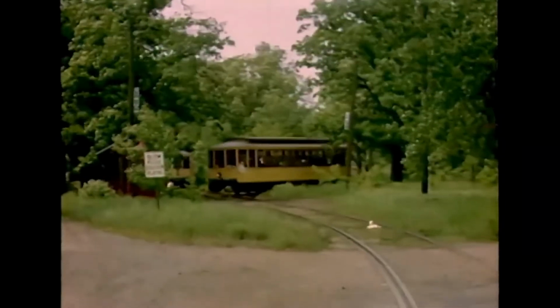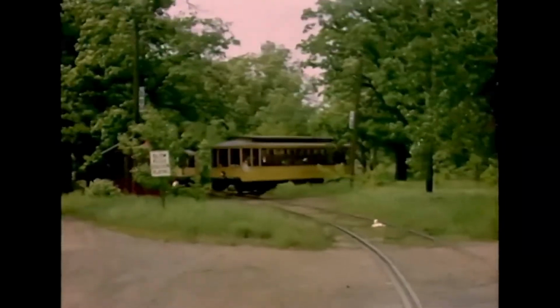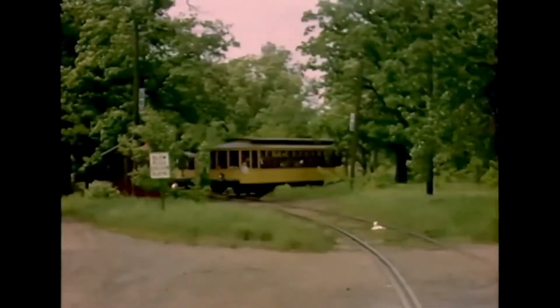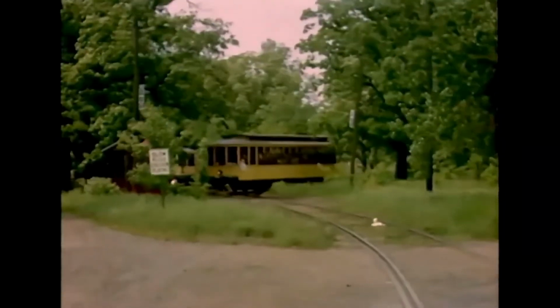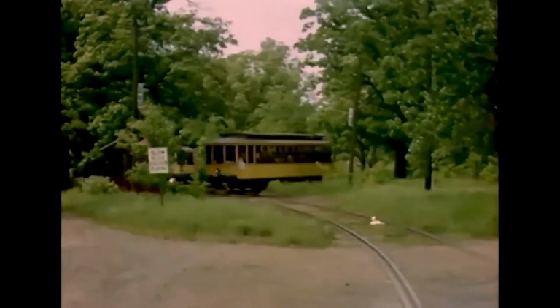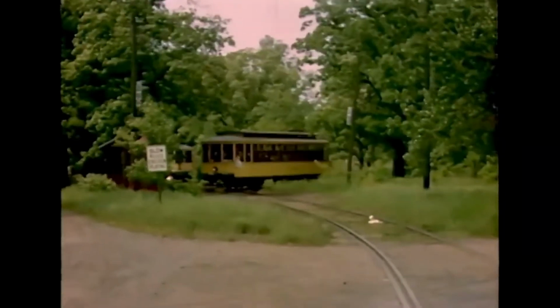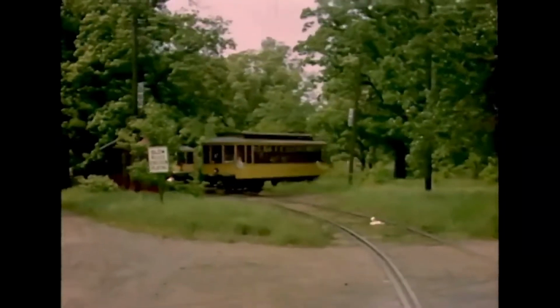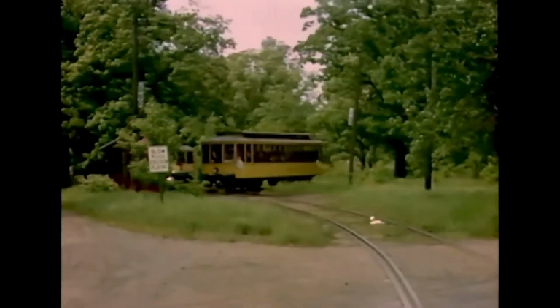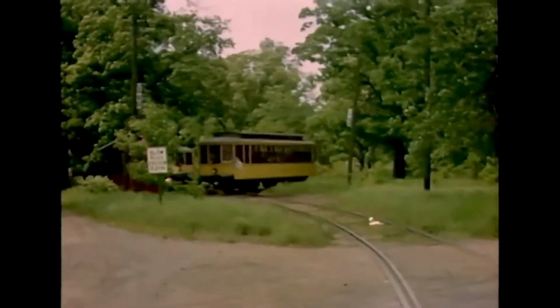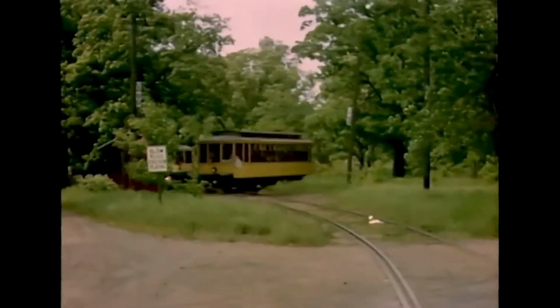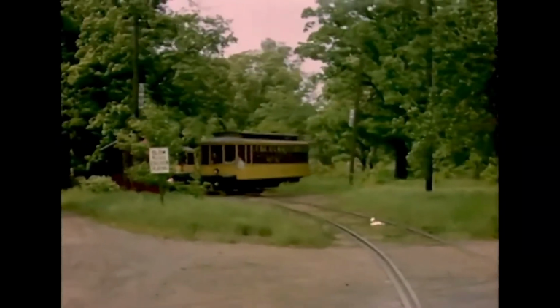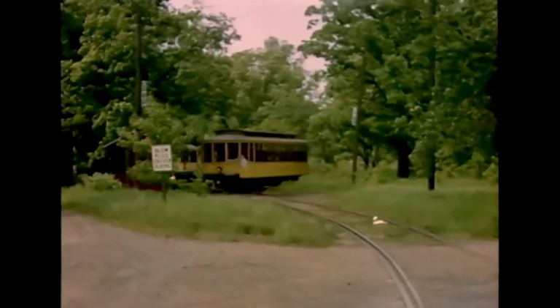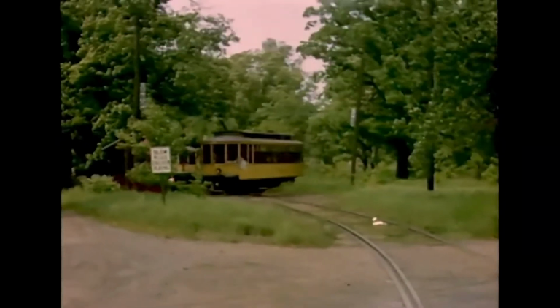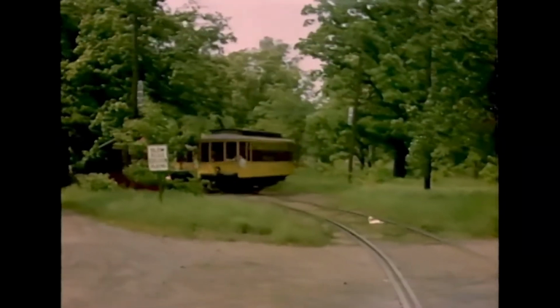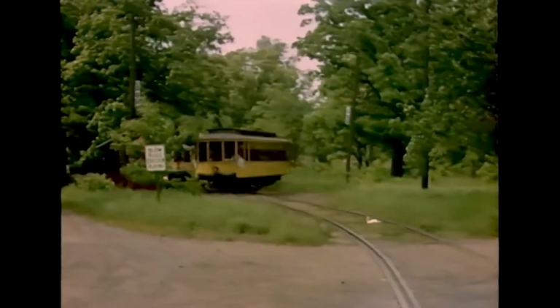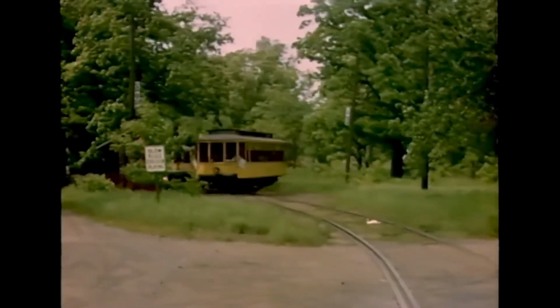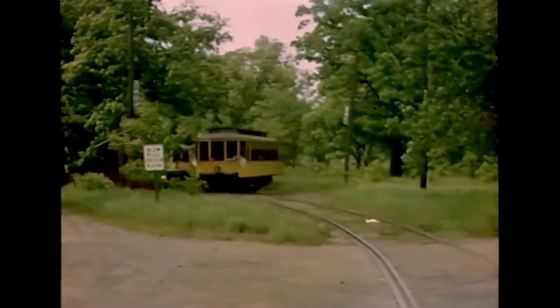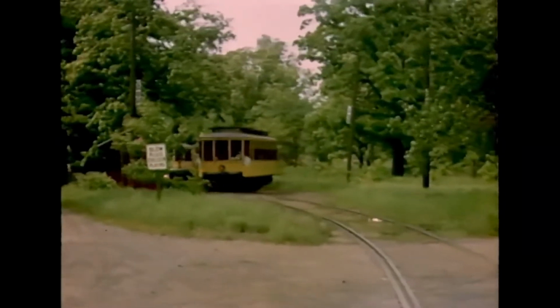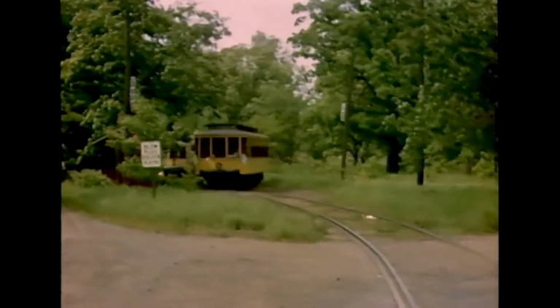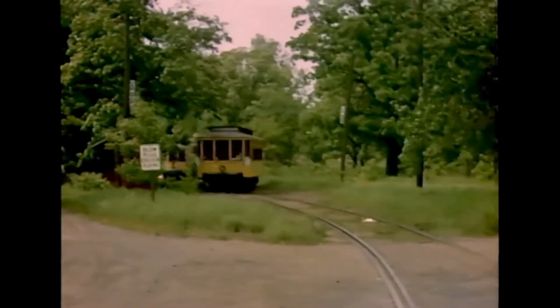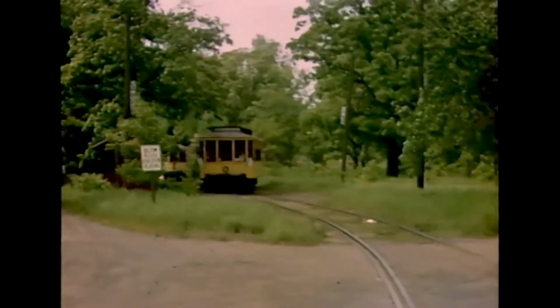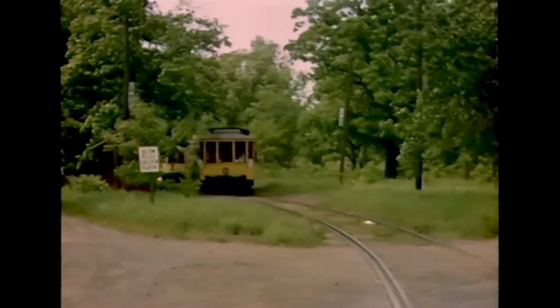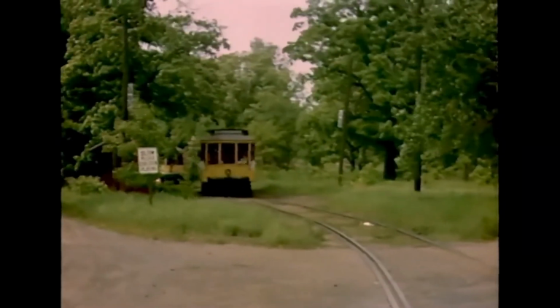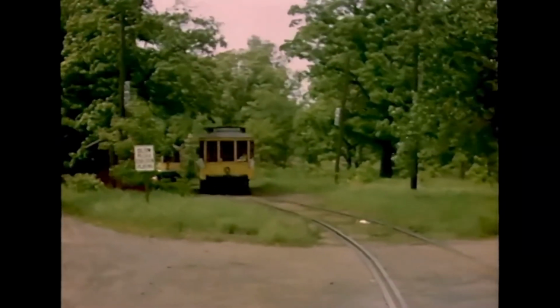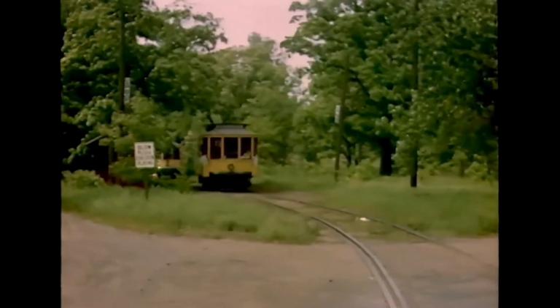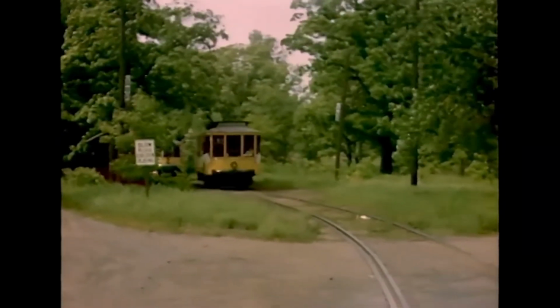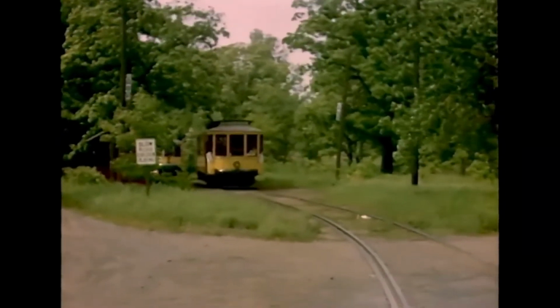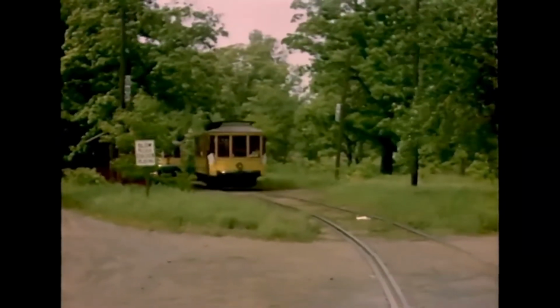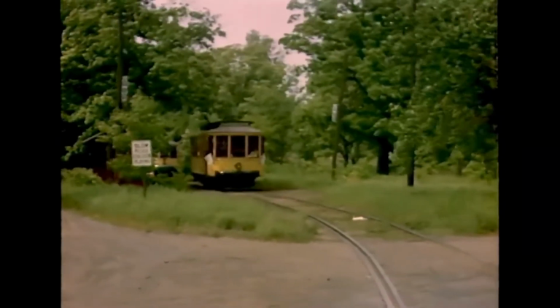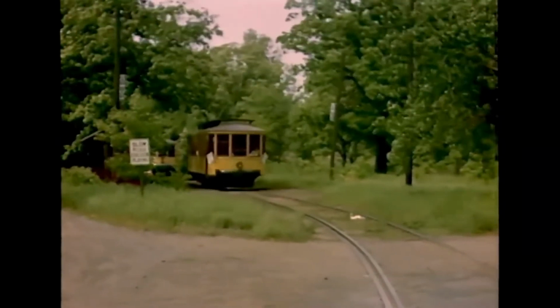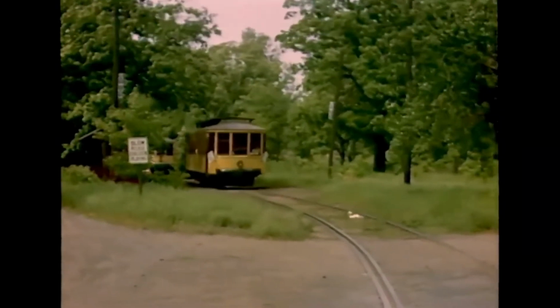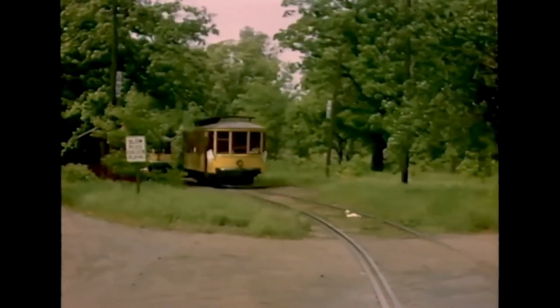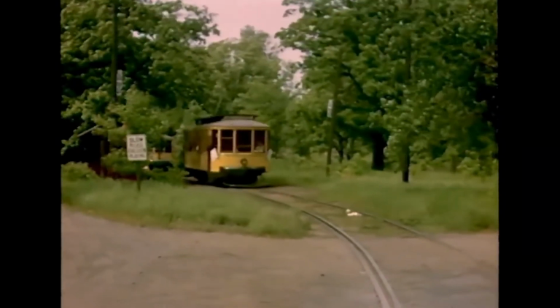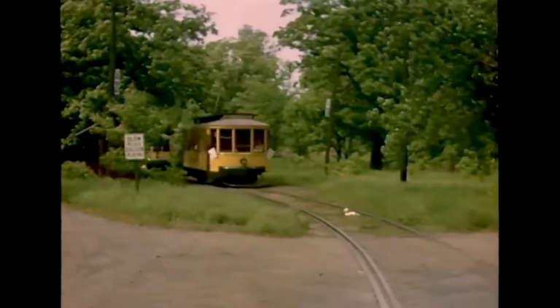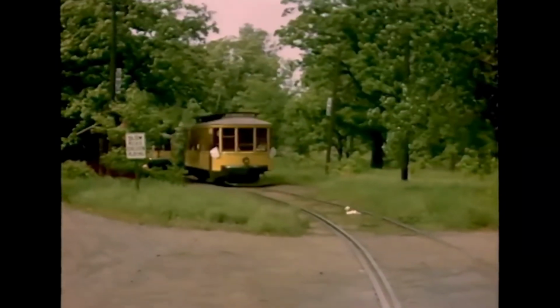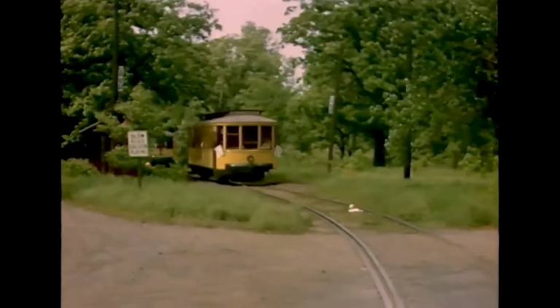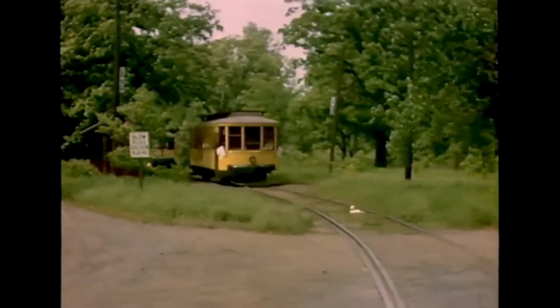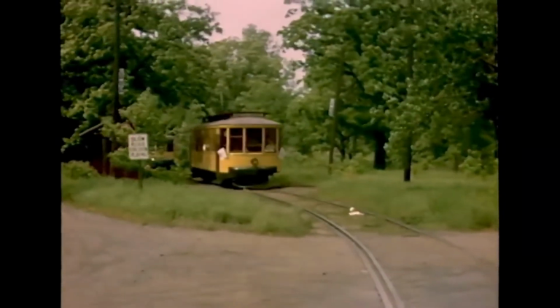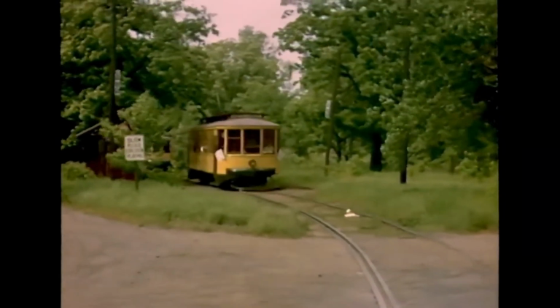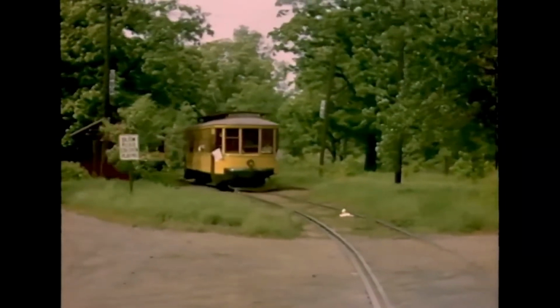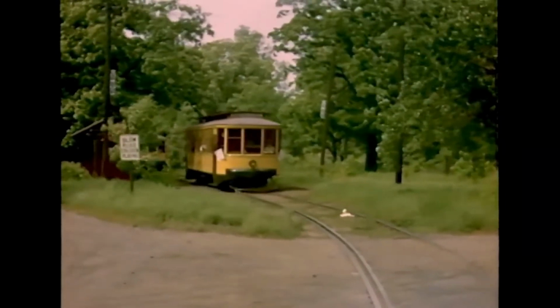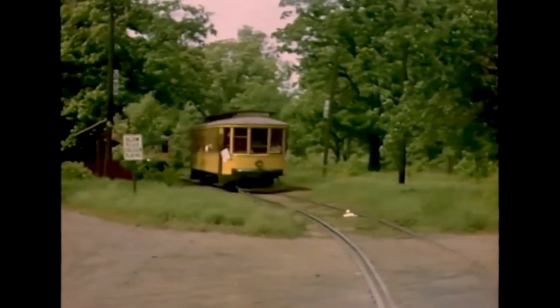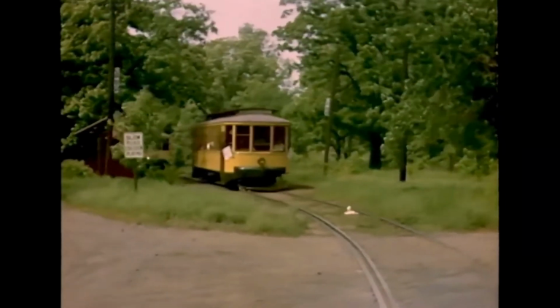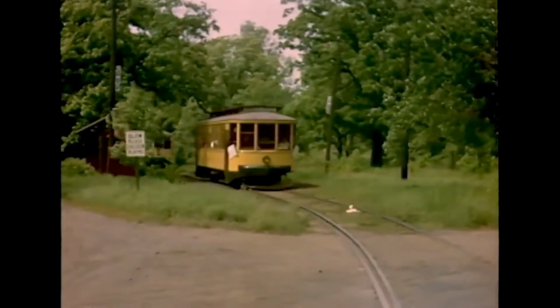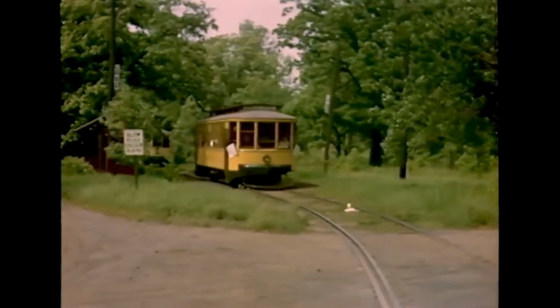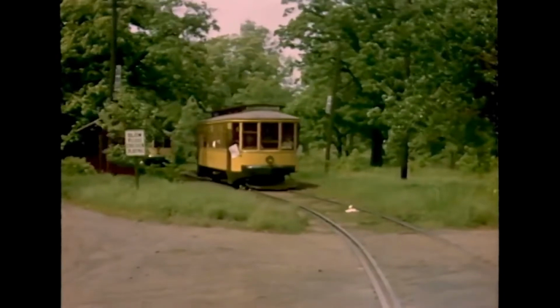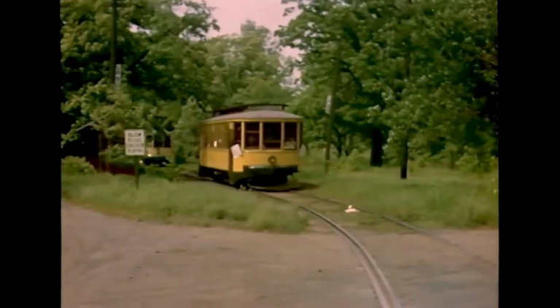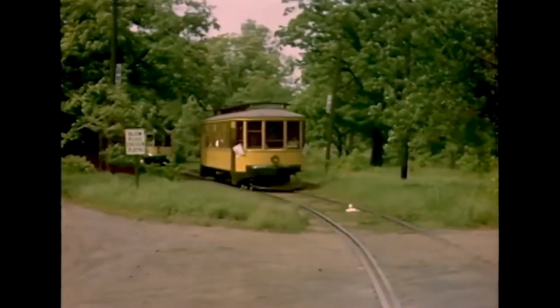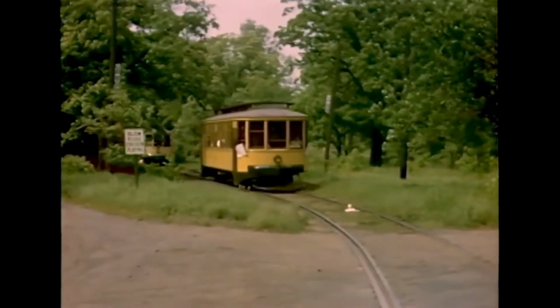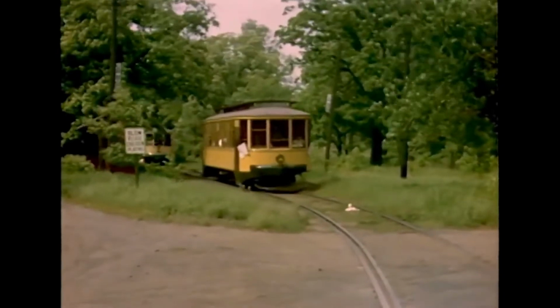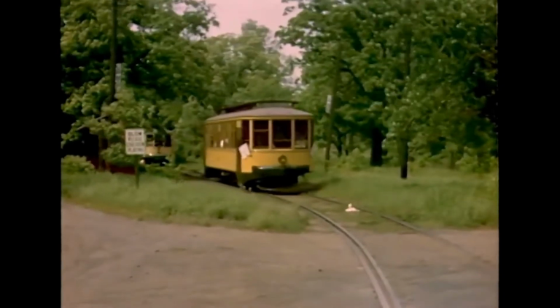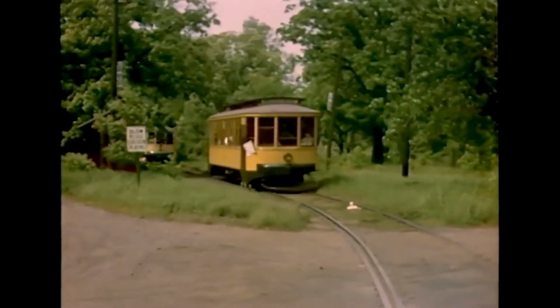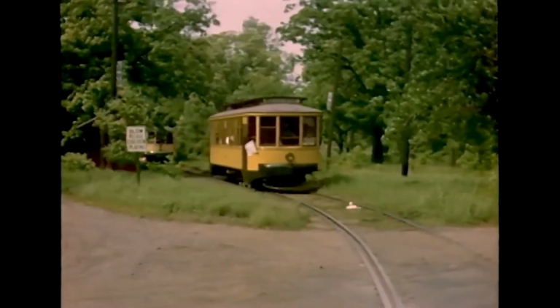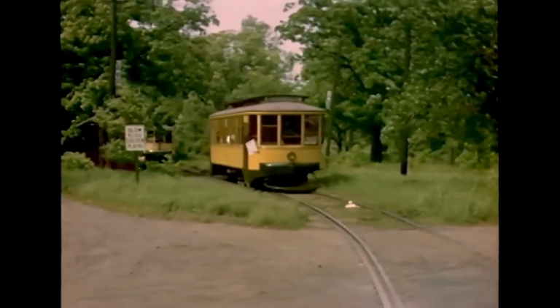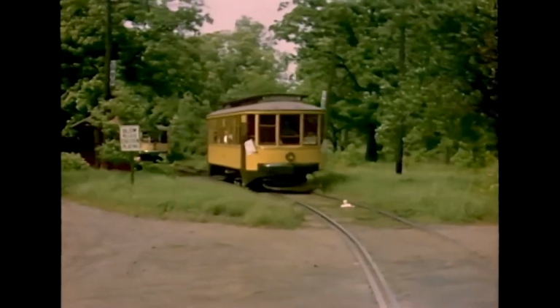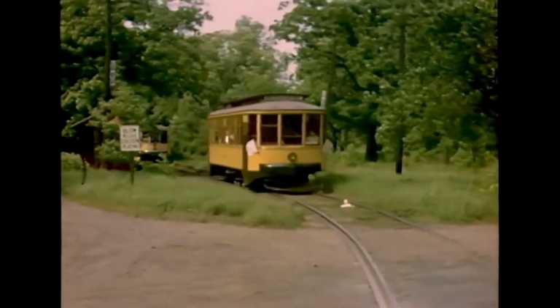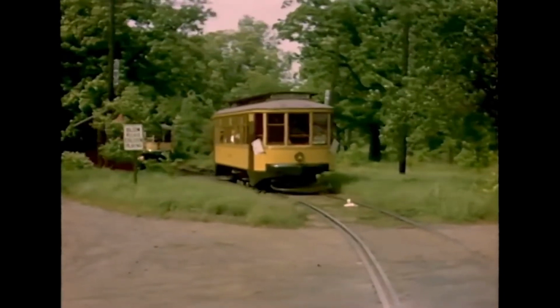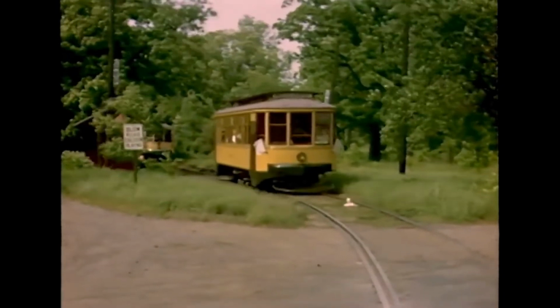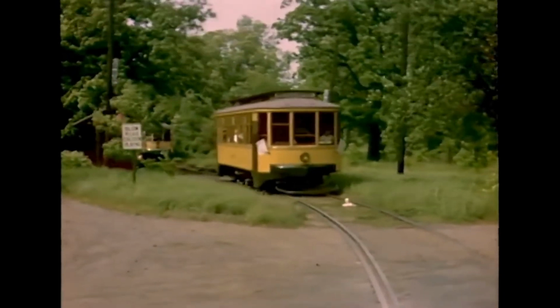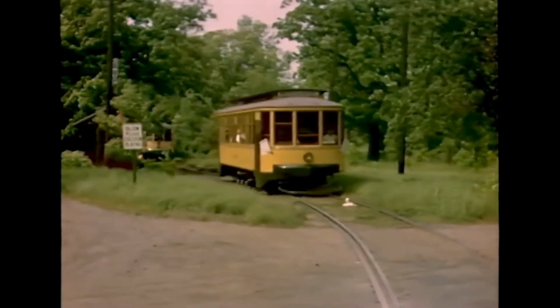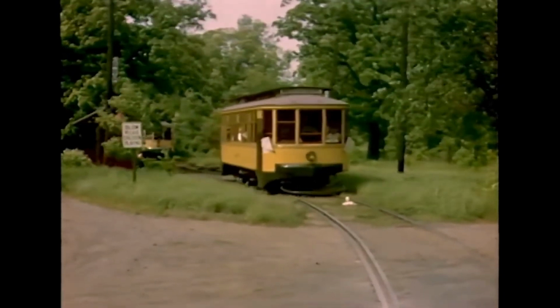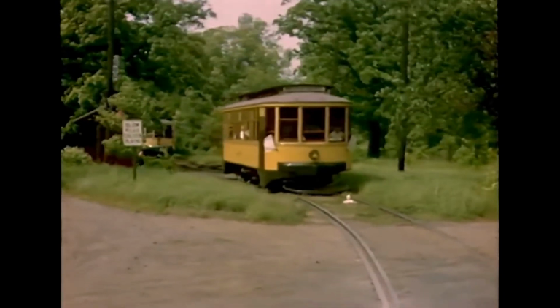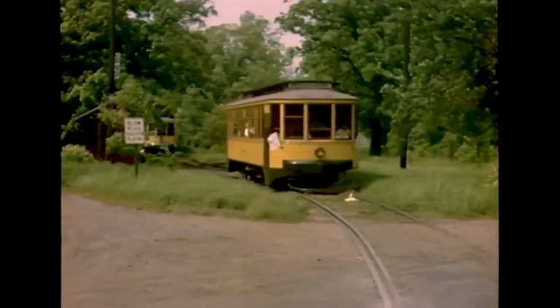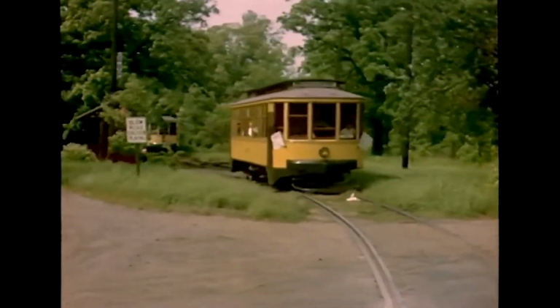This is the end of the line in Montemite Eye, with a railfan trip coming out of the Y and the regular service car backing in.